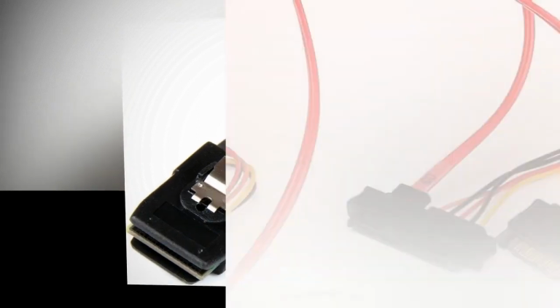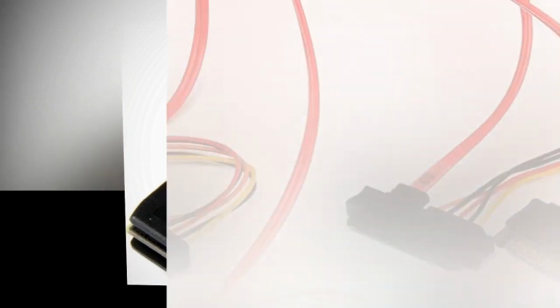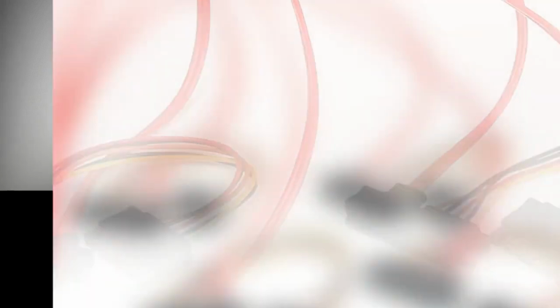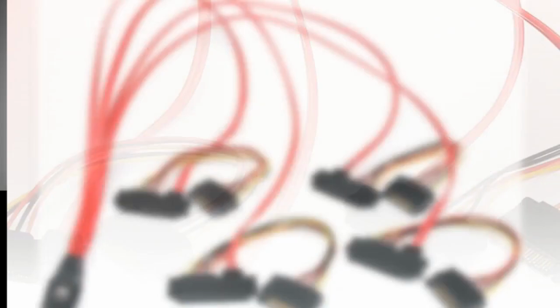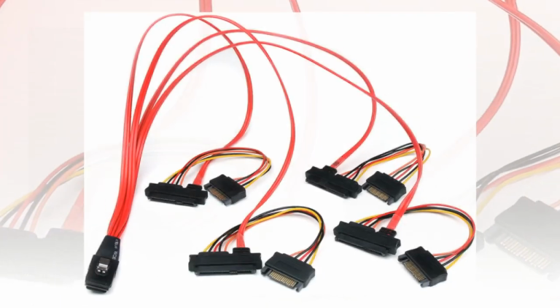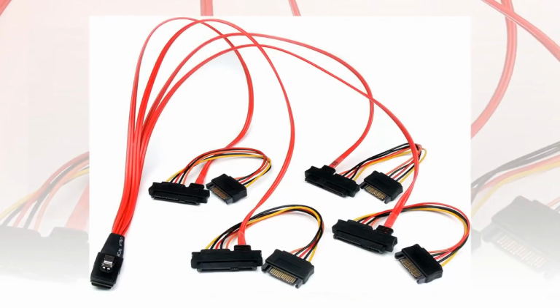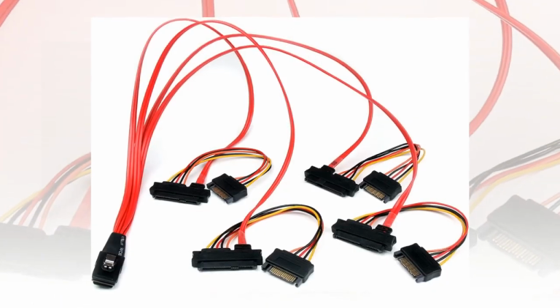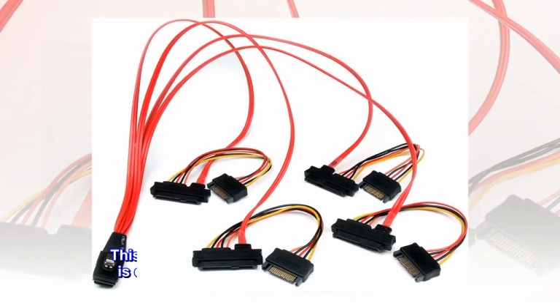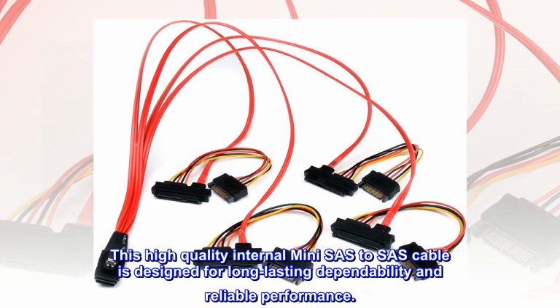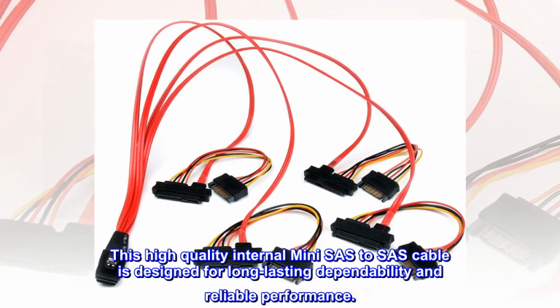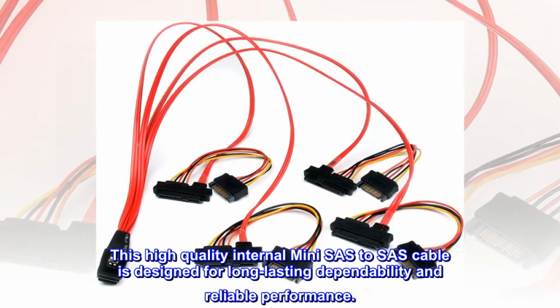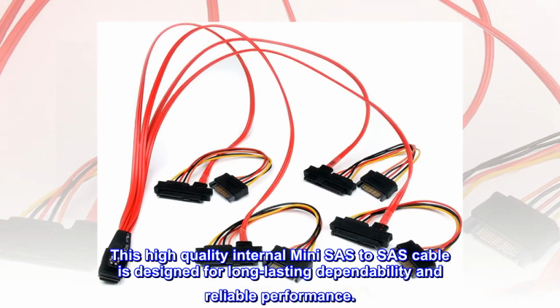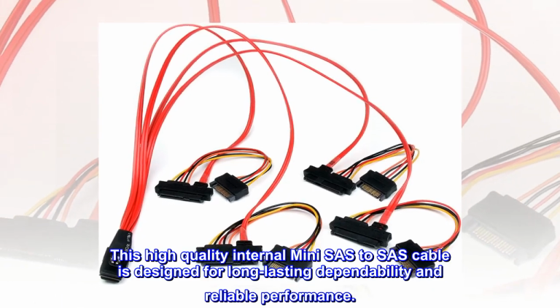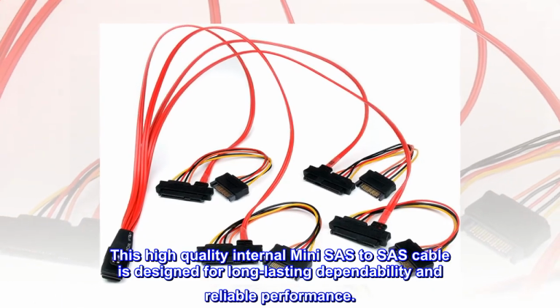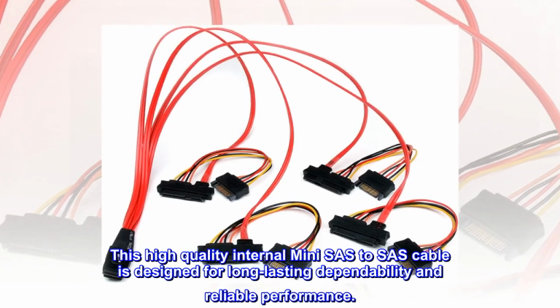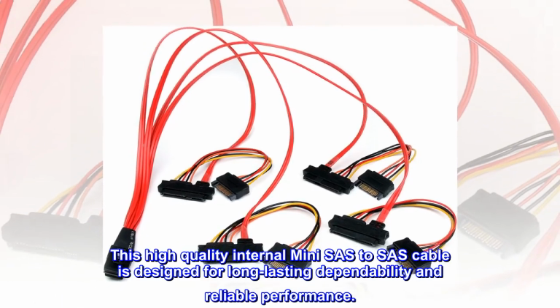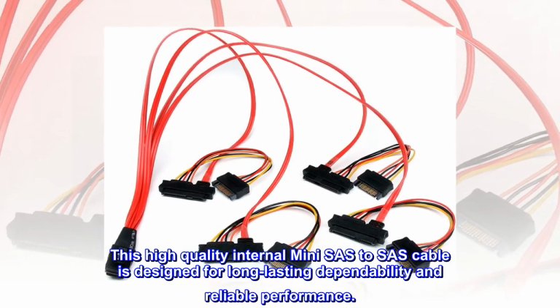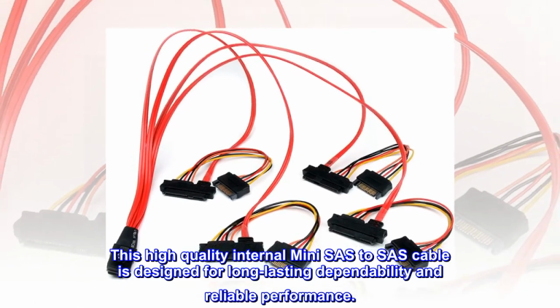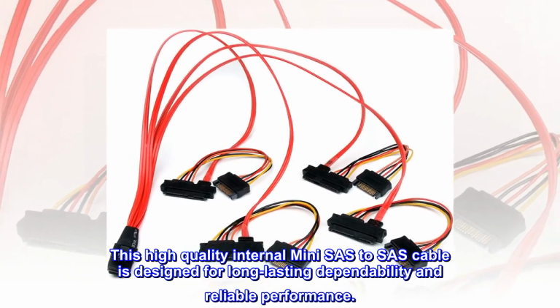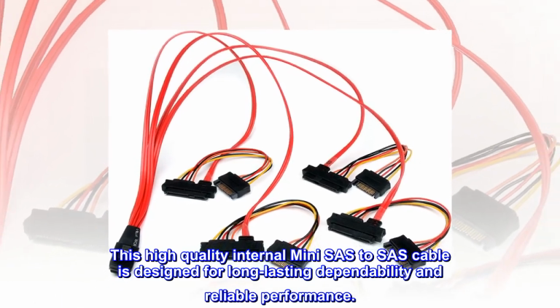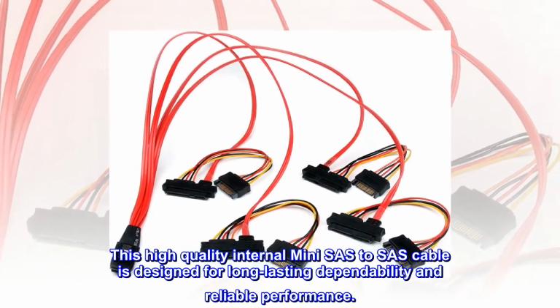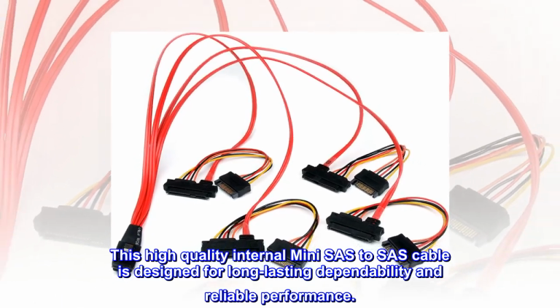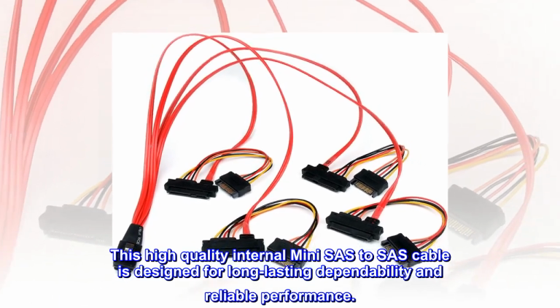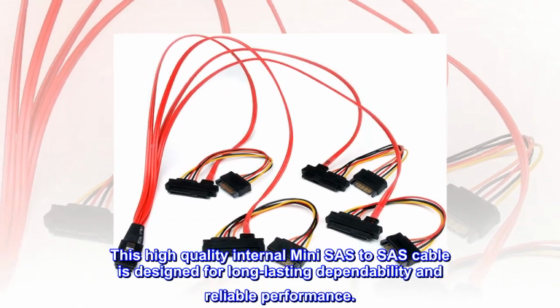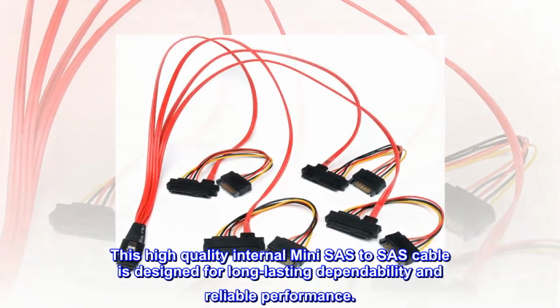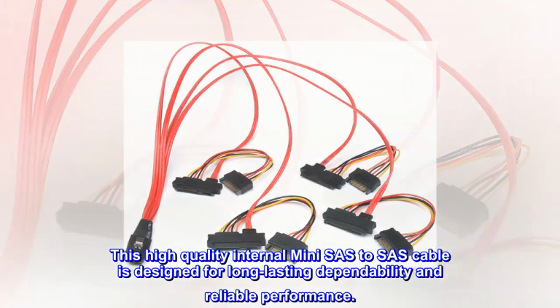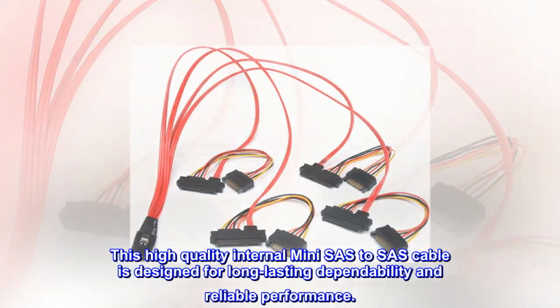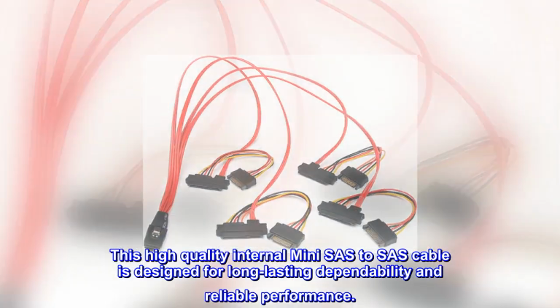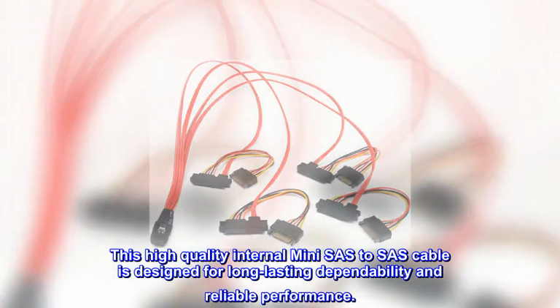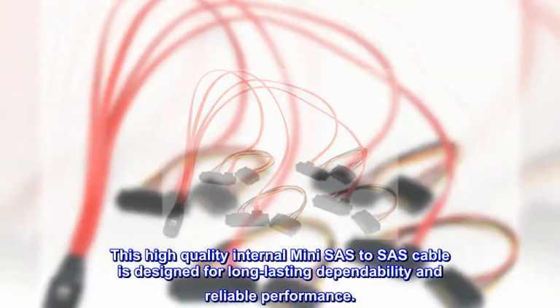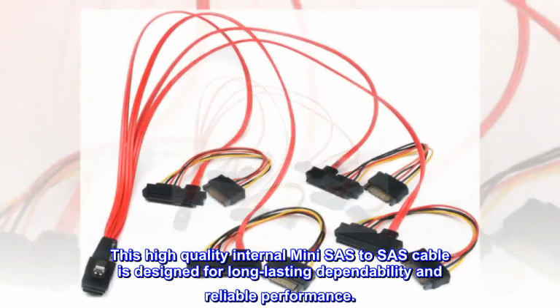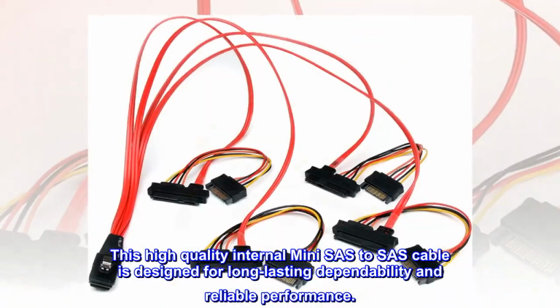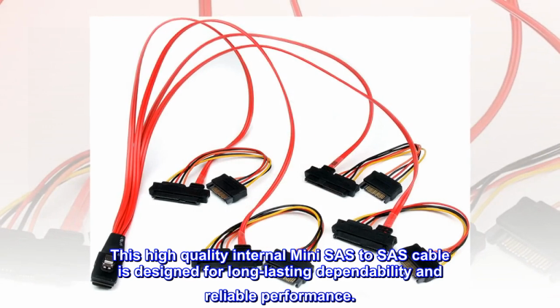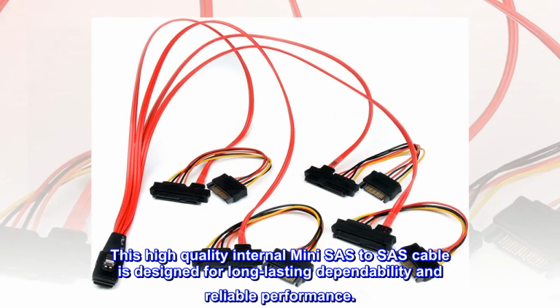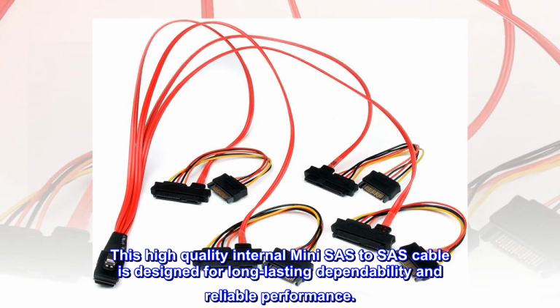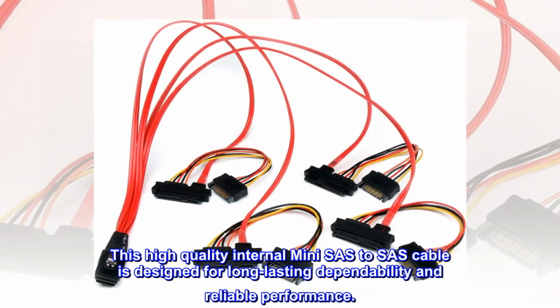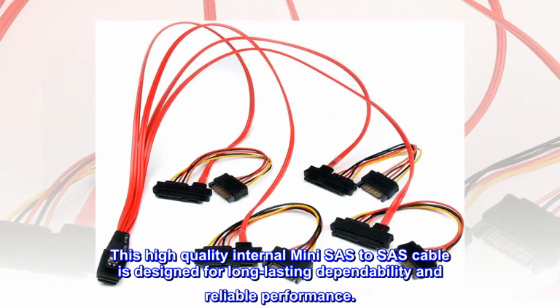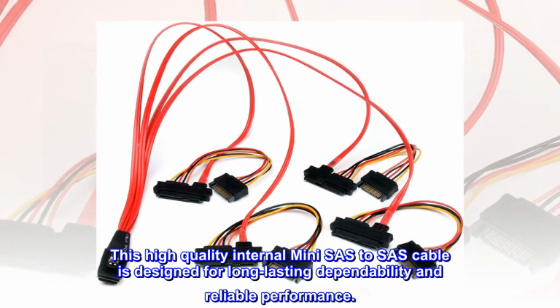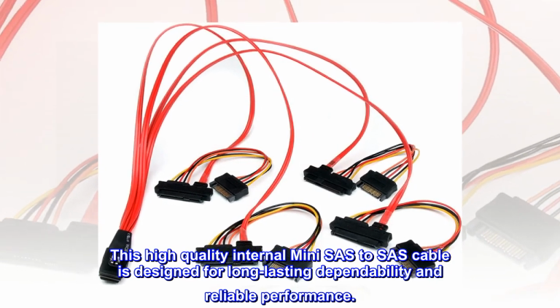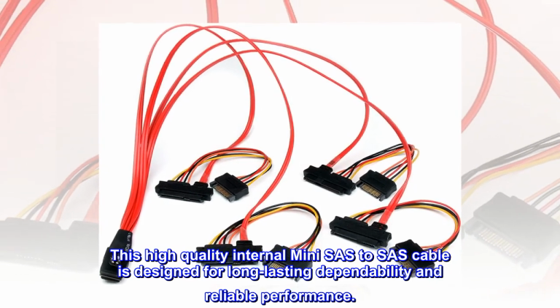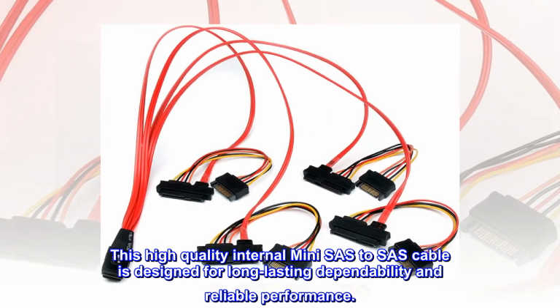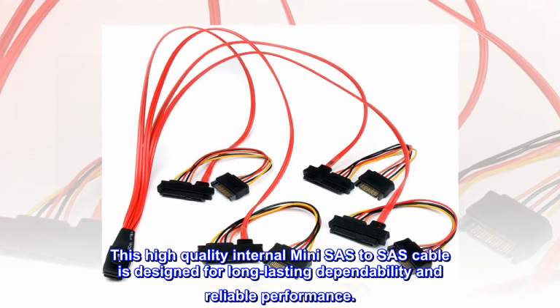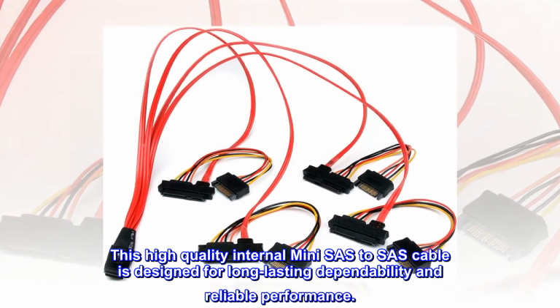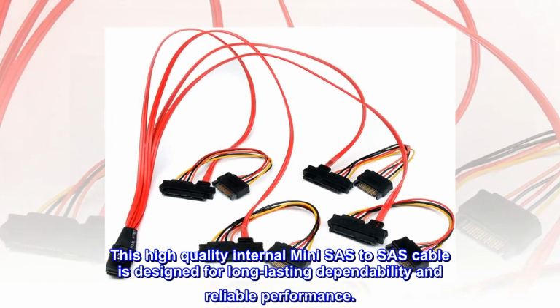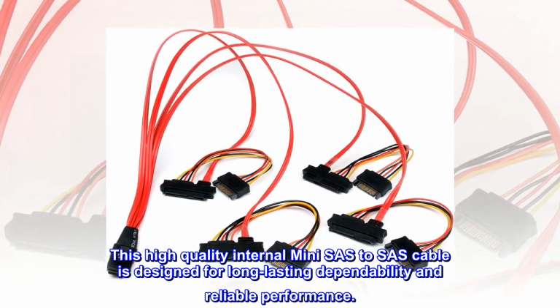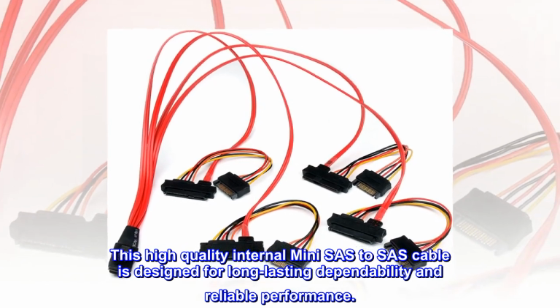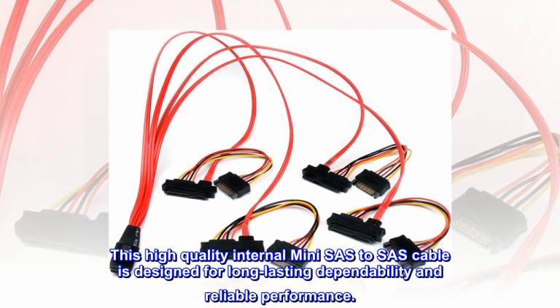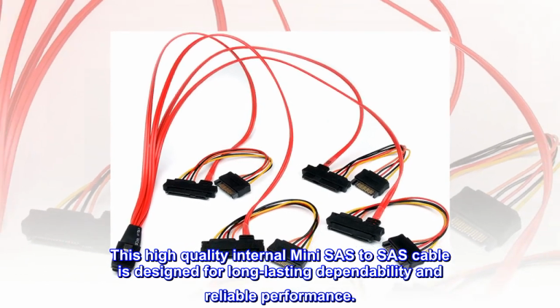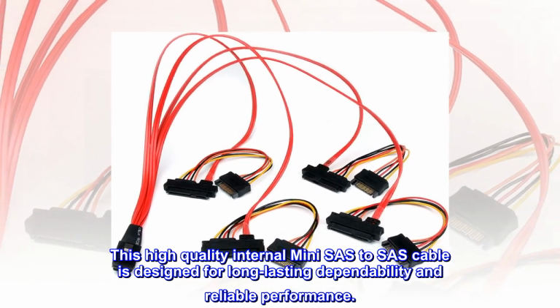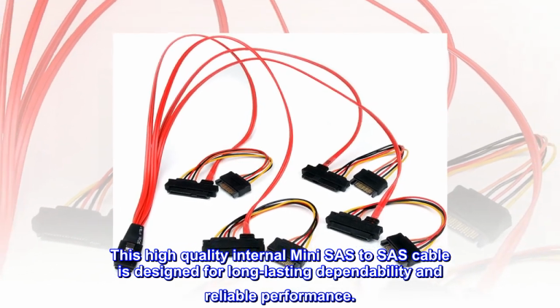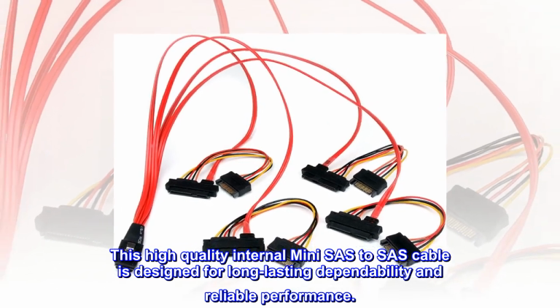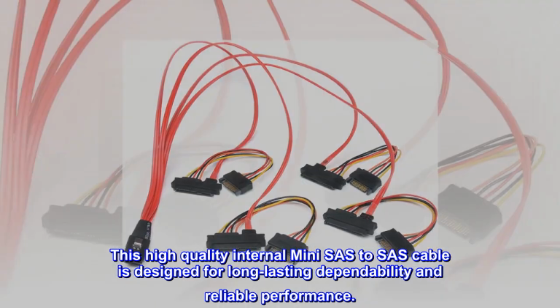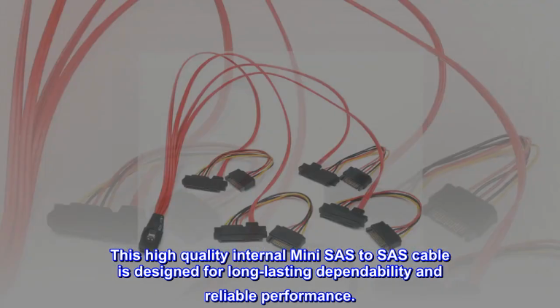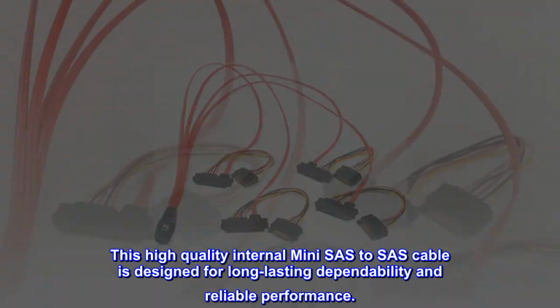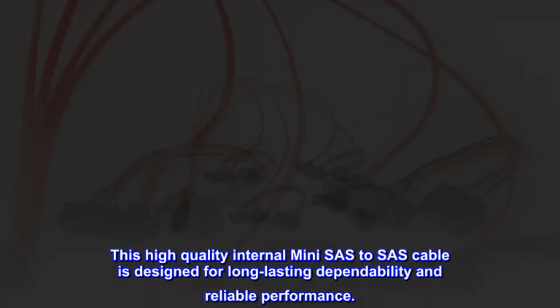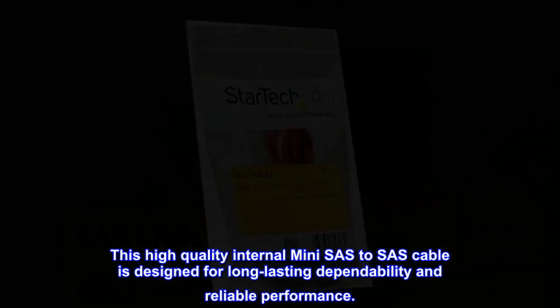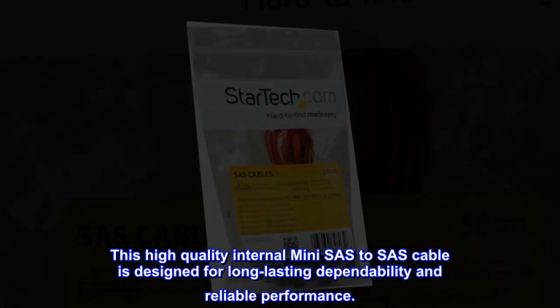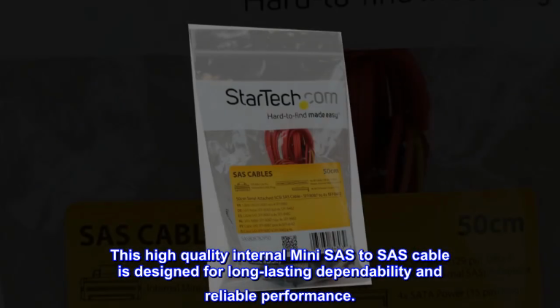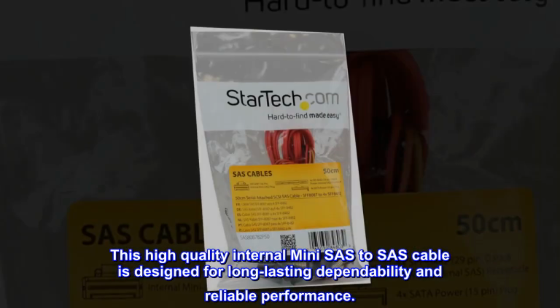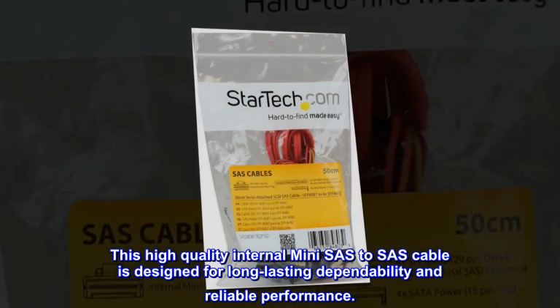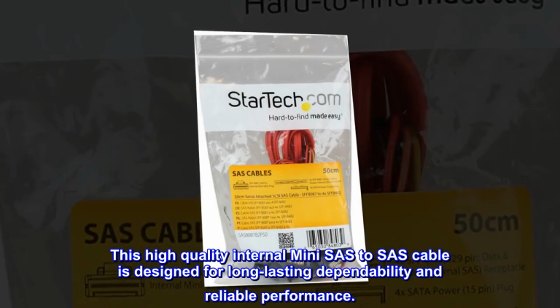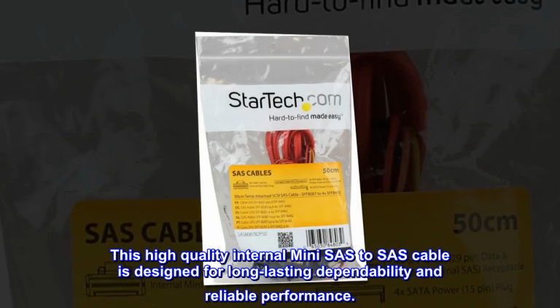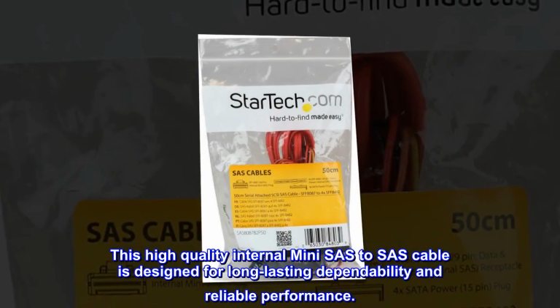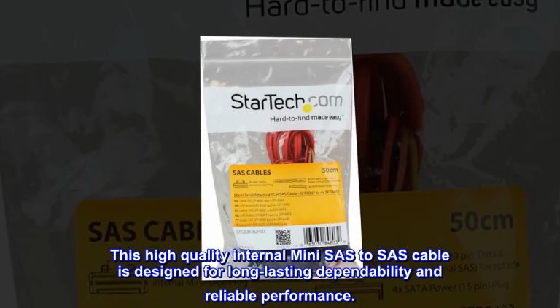This high-quality internal mini SAS to SAS cable is designed for long-lasting dependability and reliable performance.